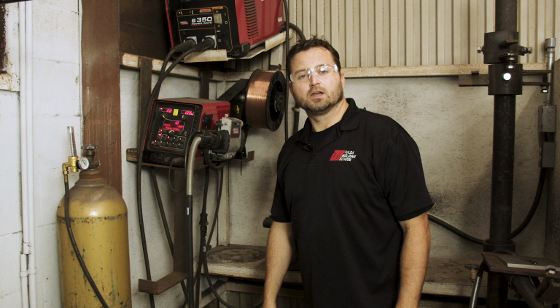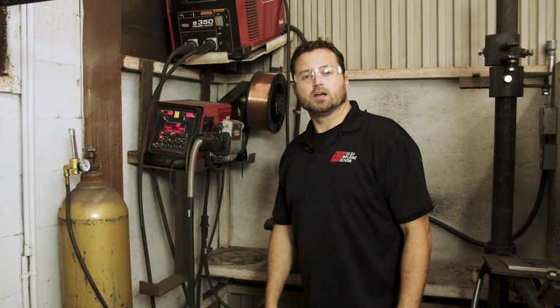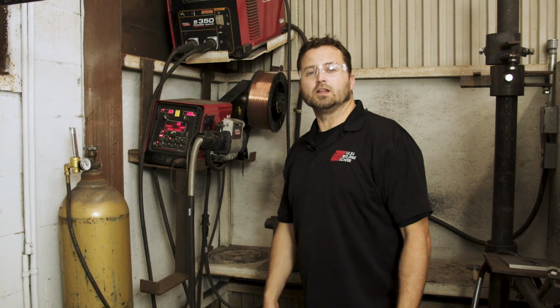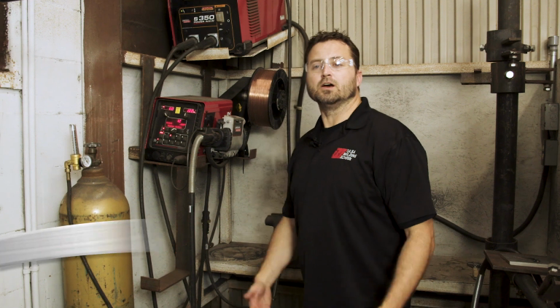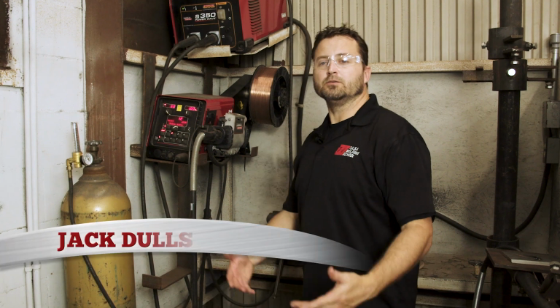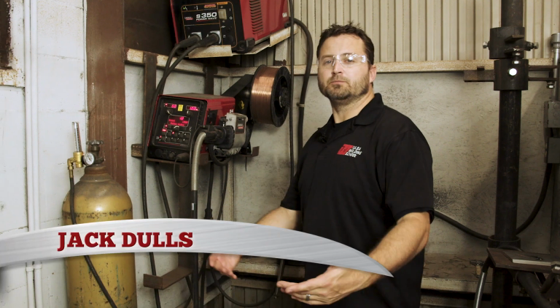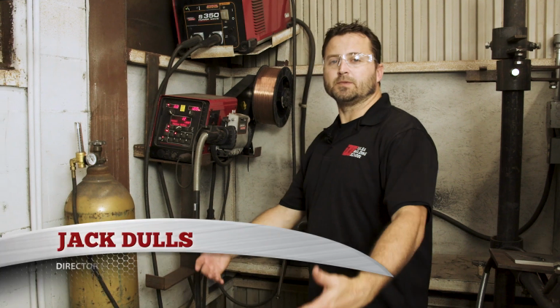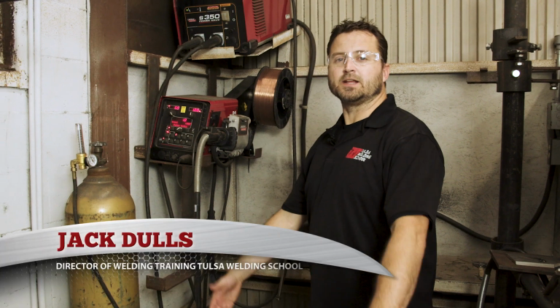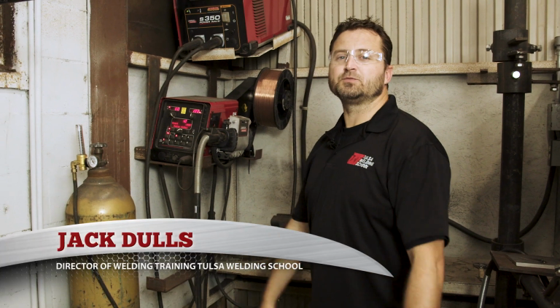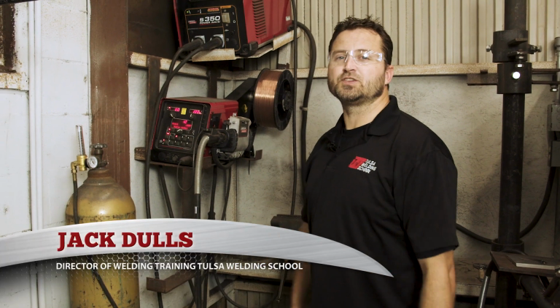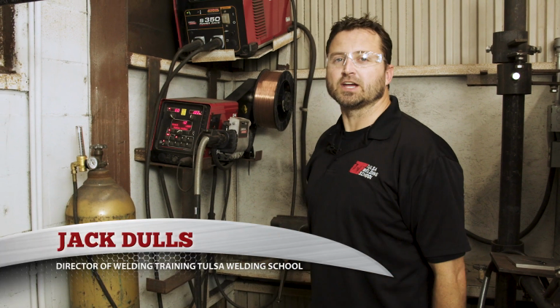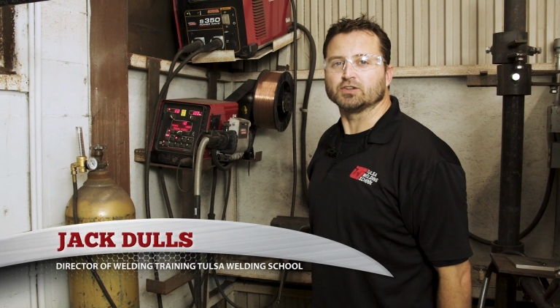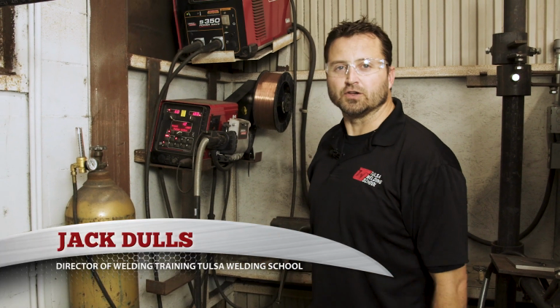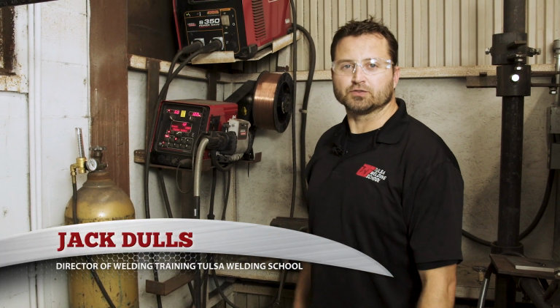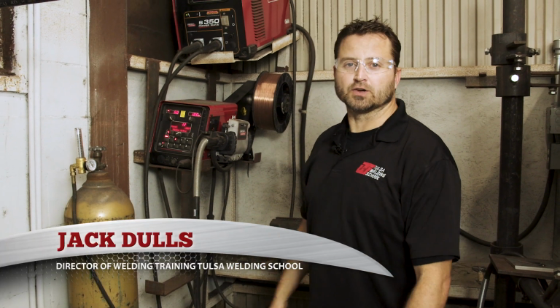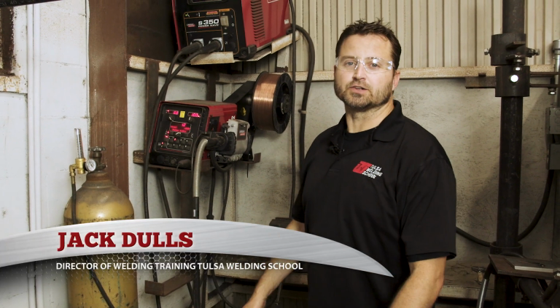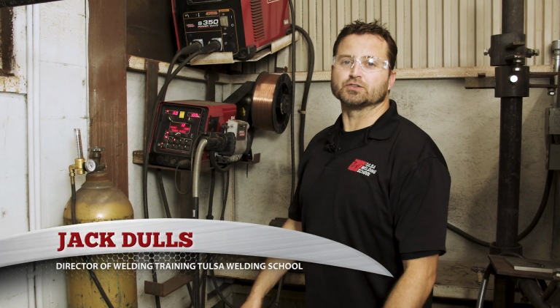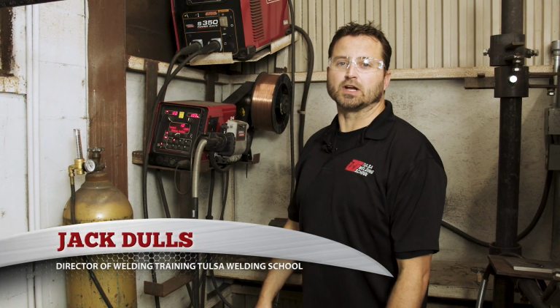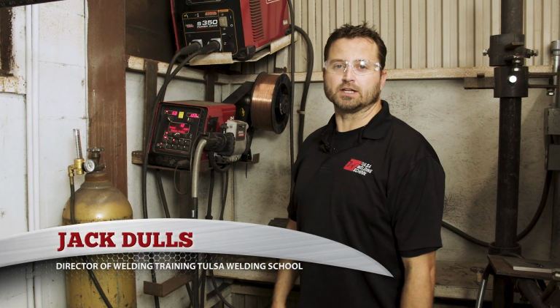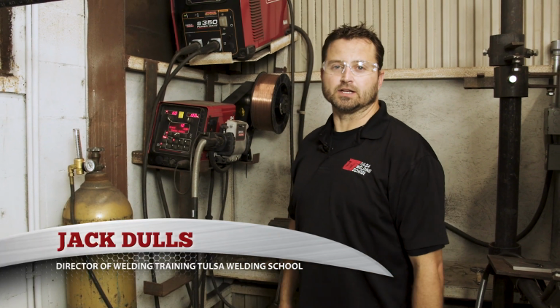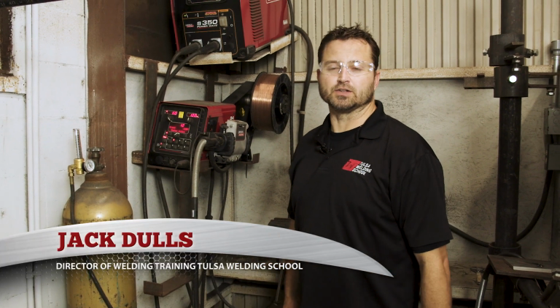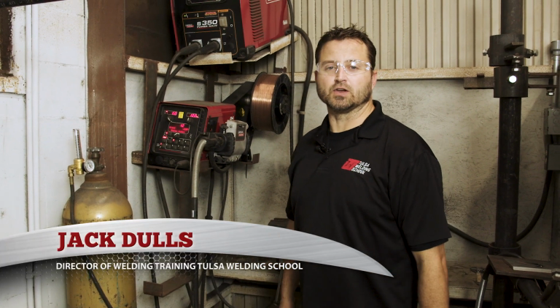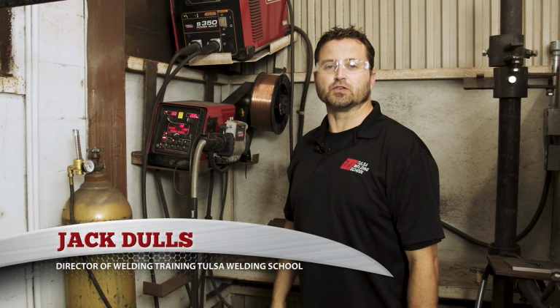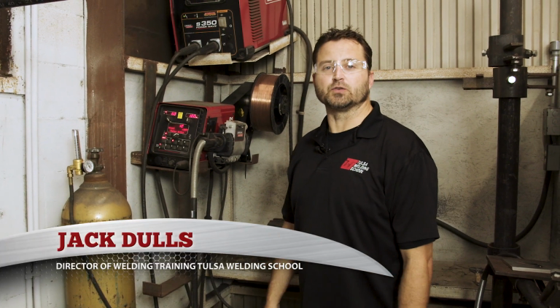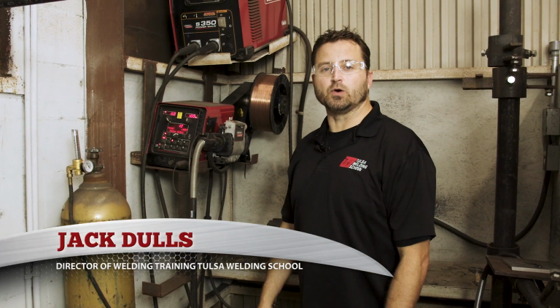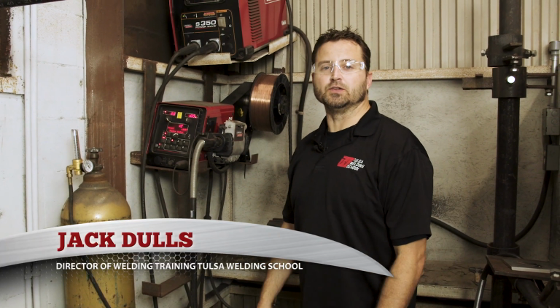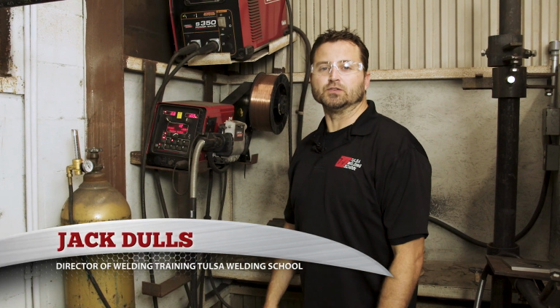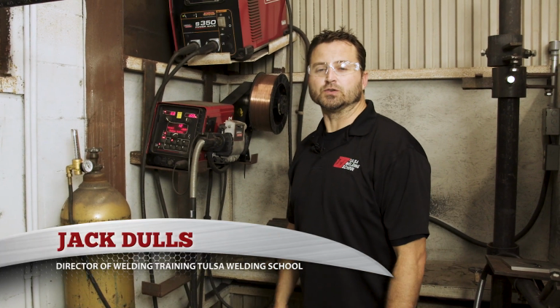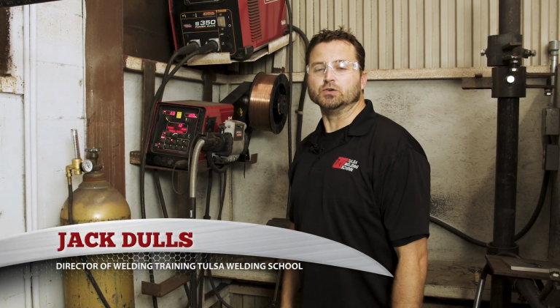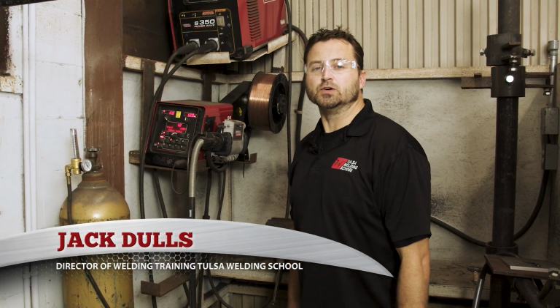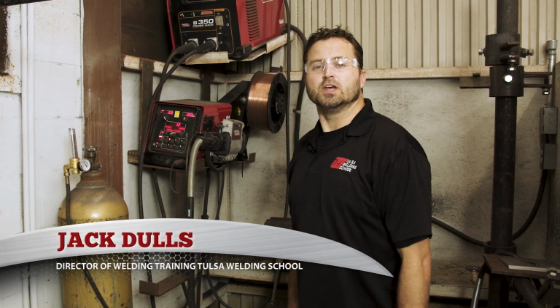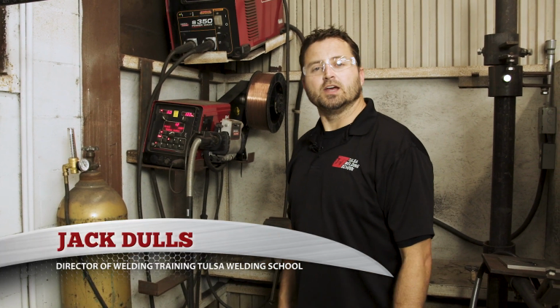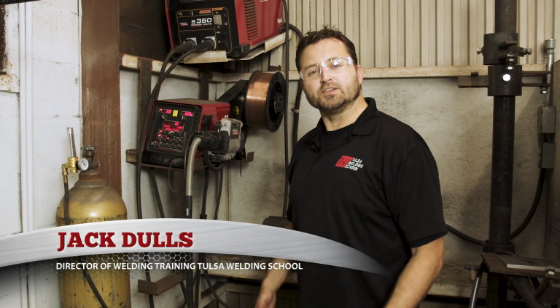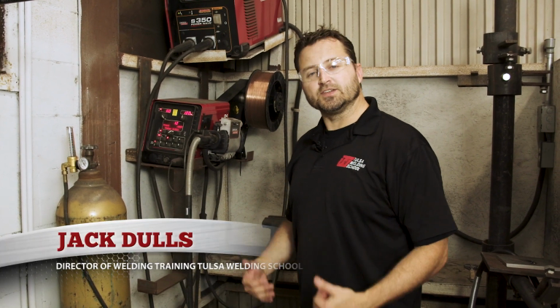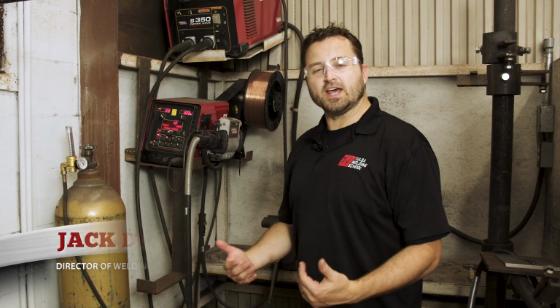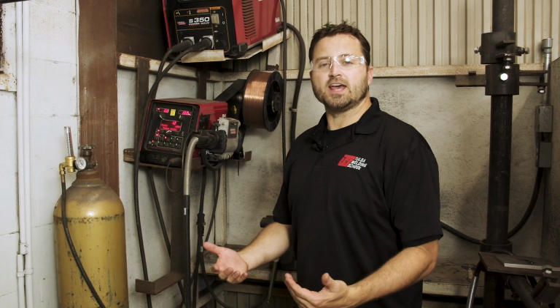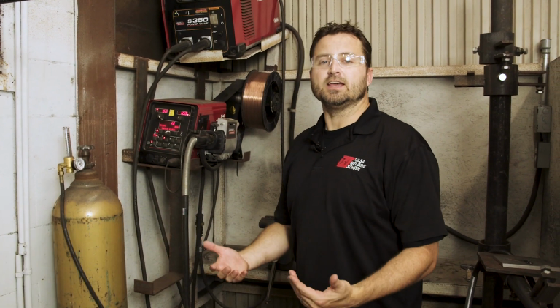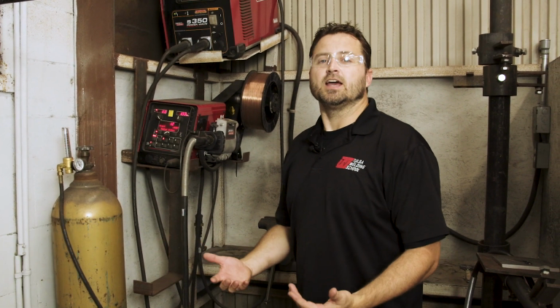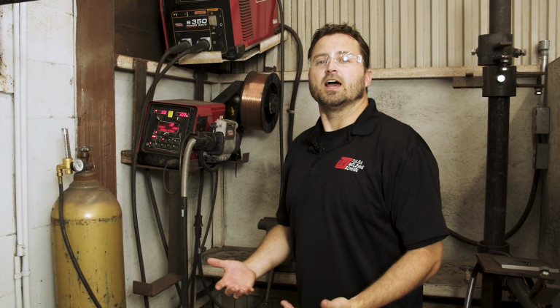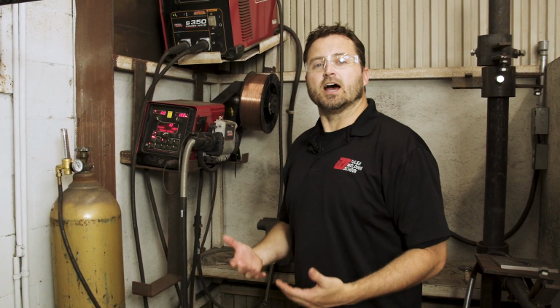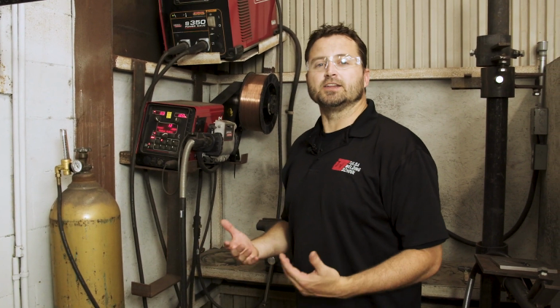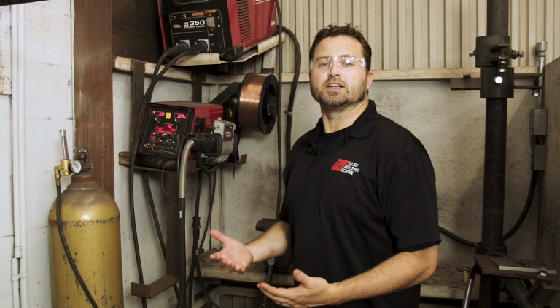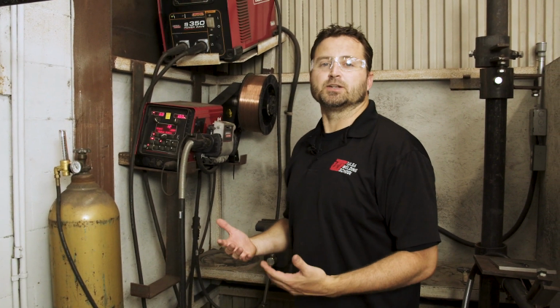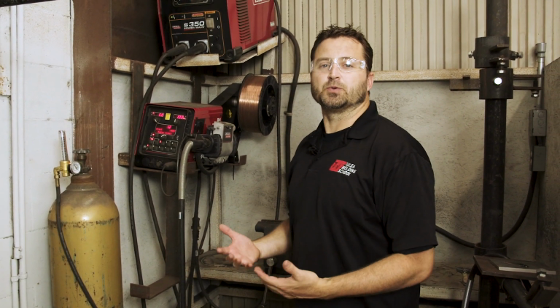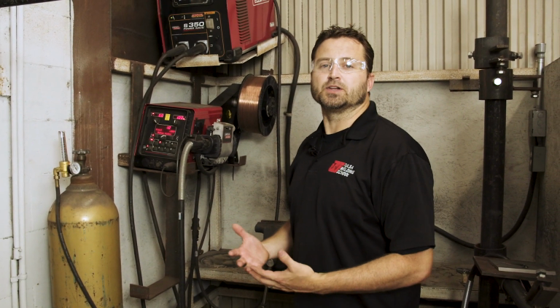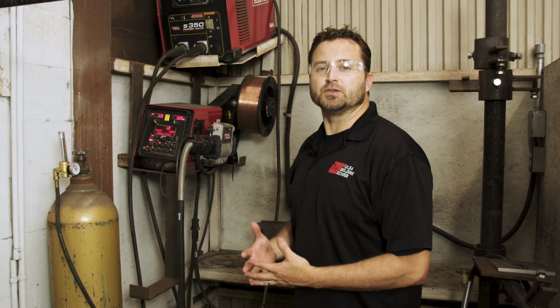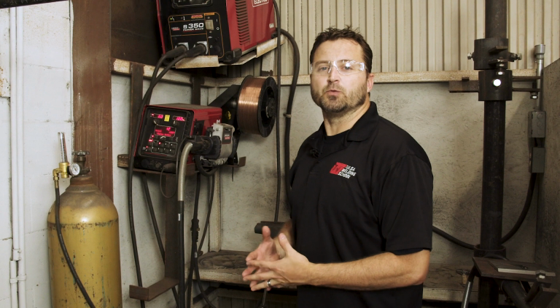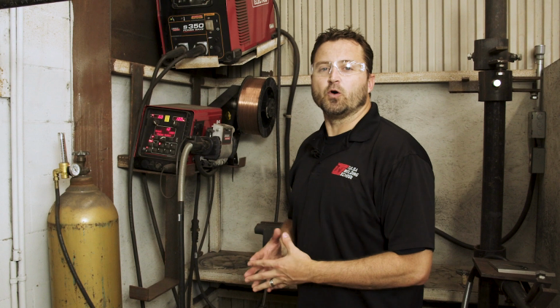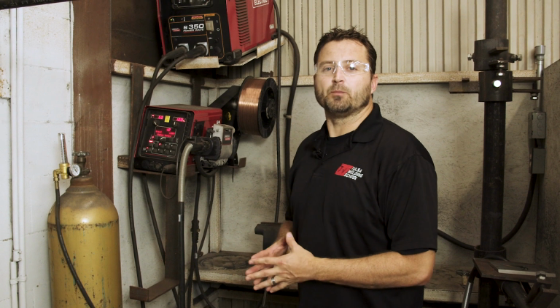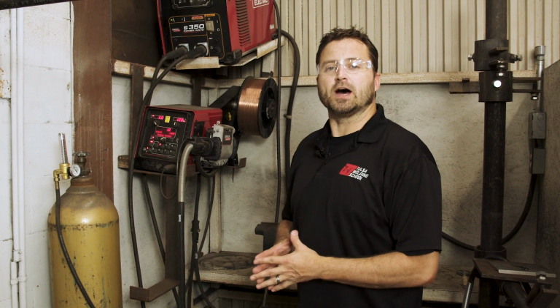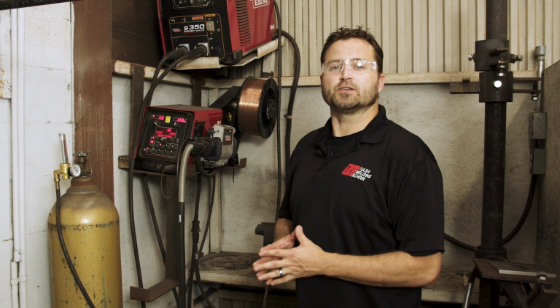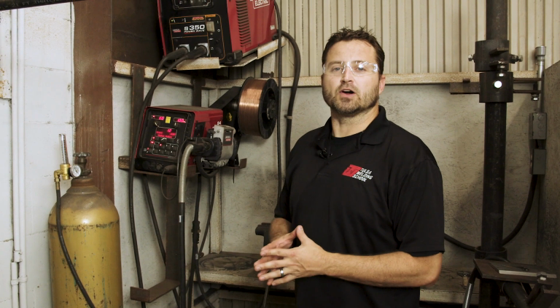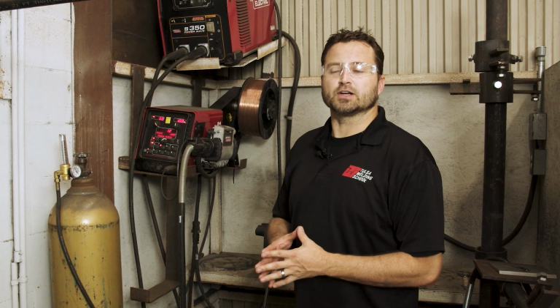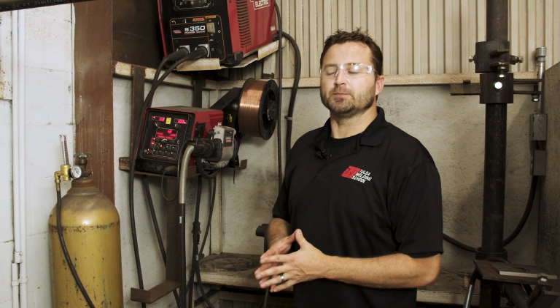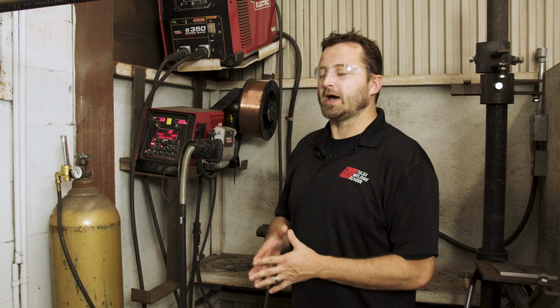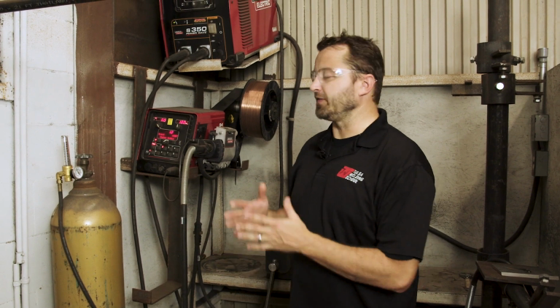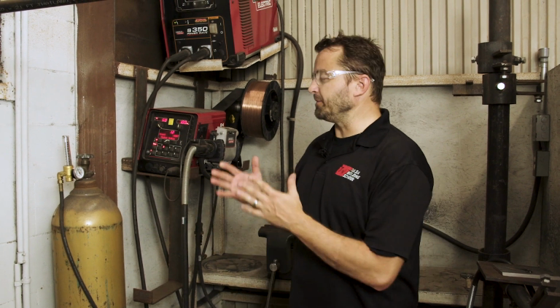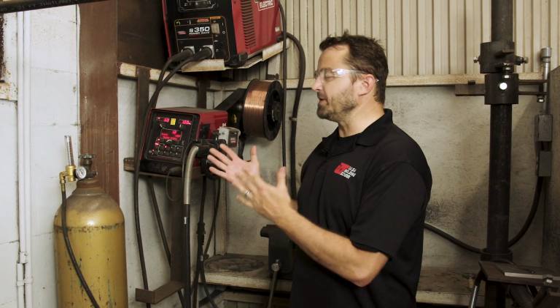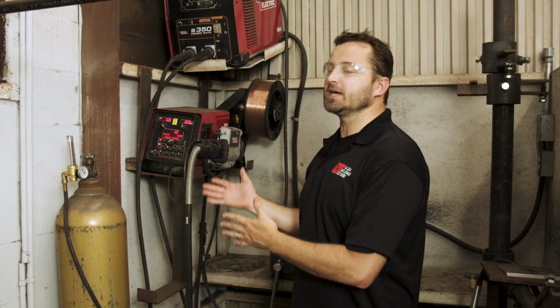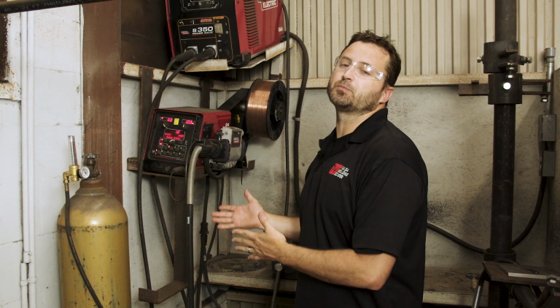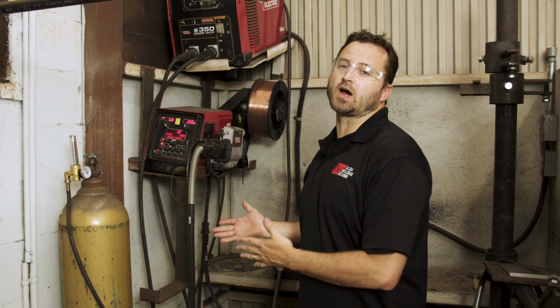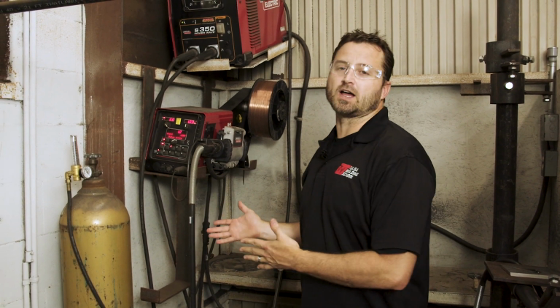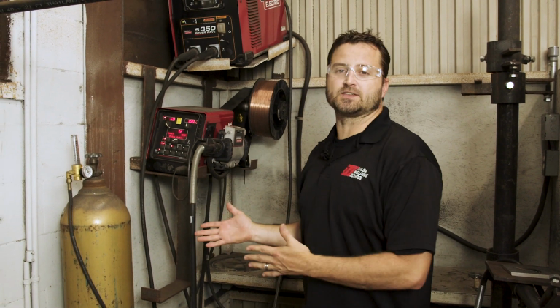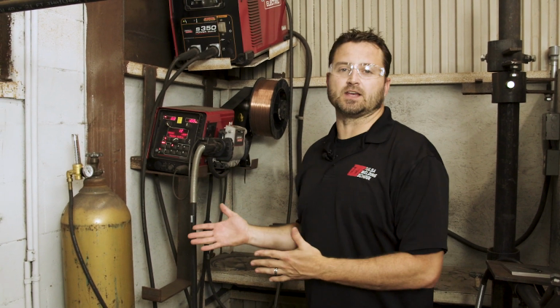Hello, my name is Jack Dulles, Director of Training here at Tulsa Welding School, and today I'd like to bring you more about talking about the MIG process.